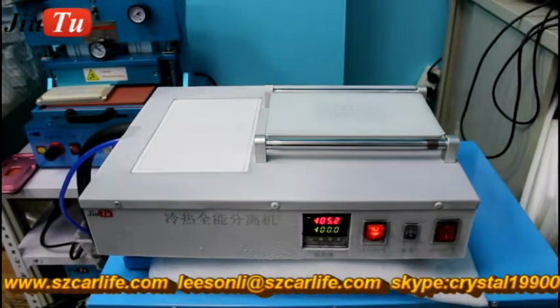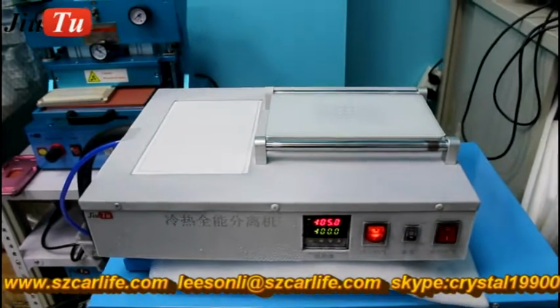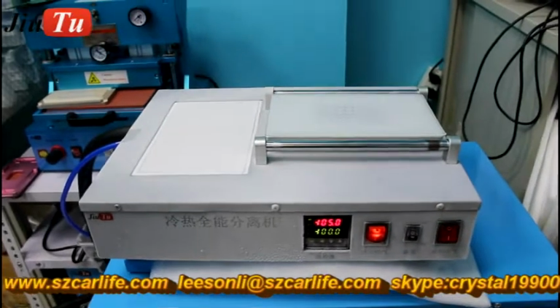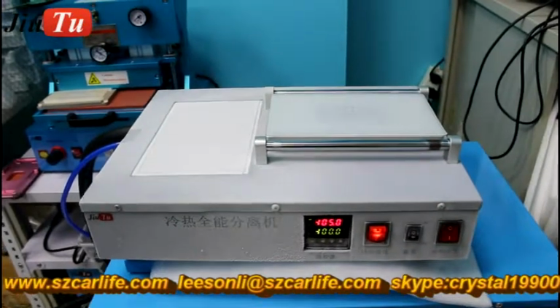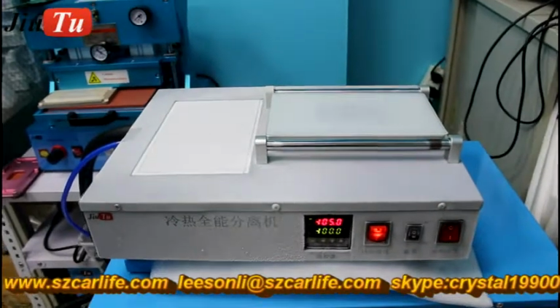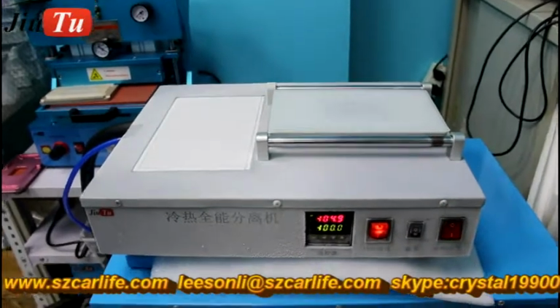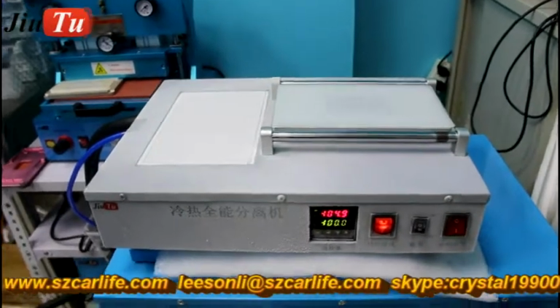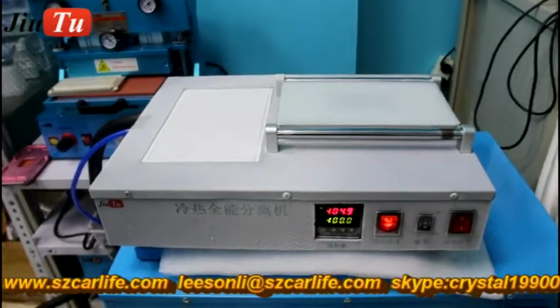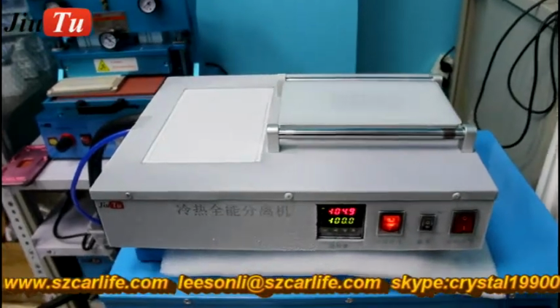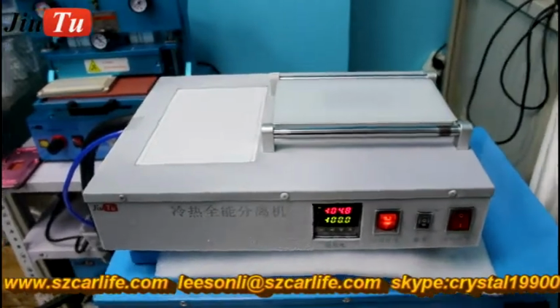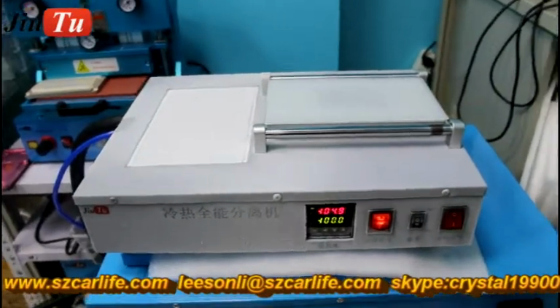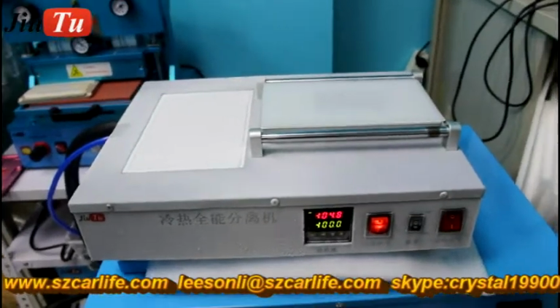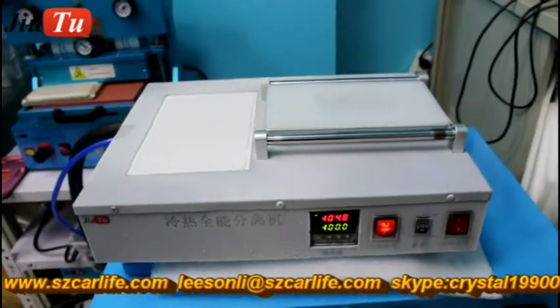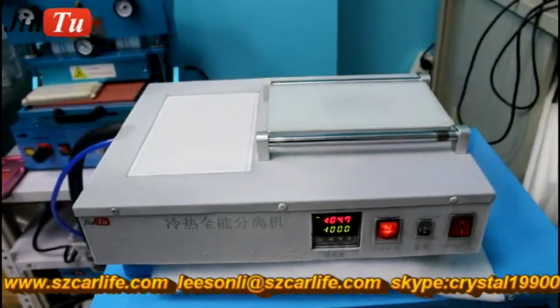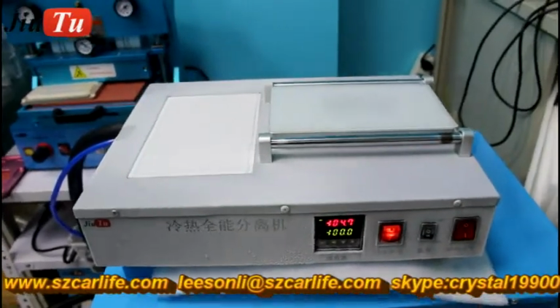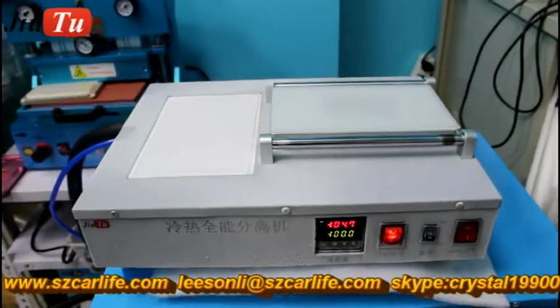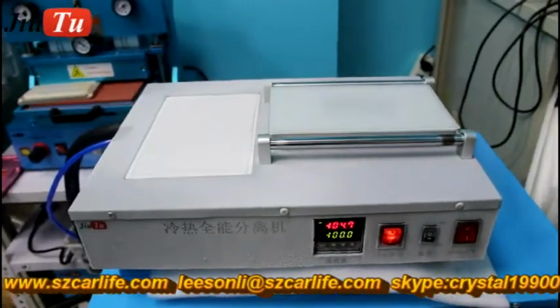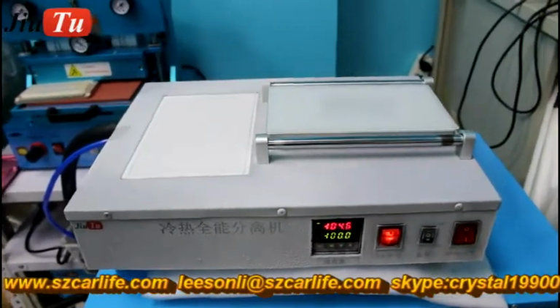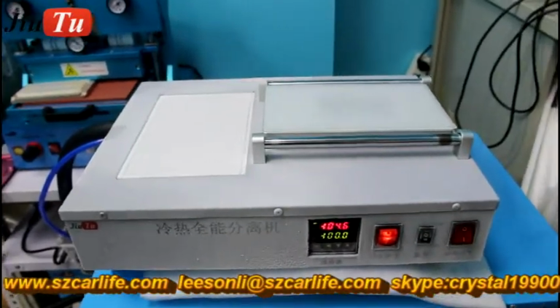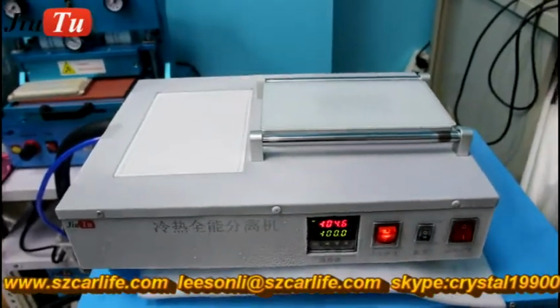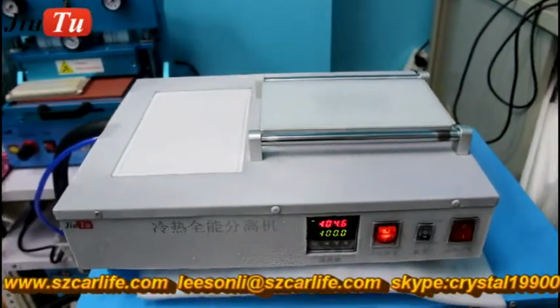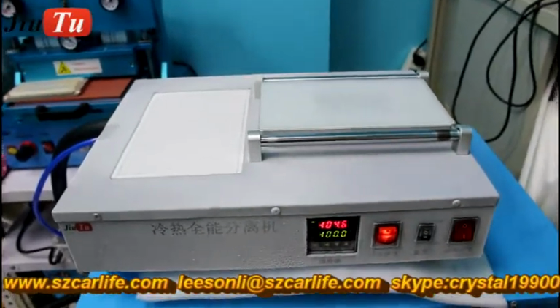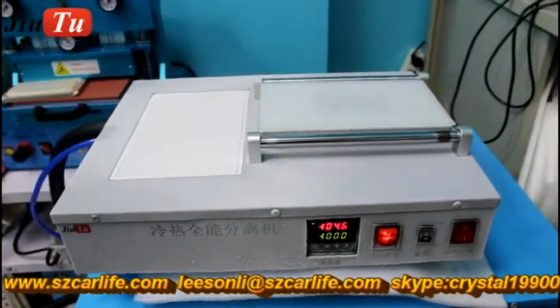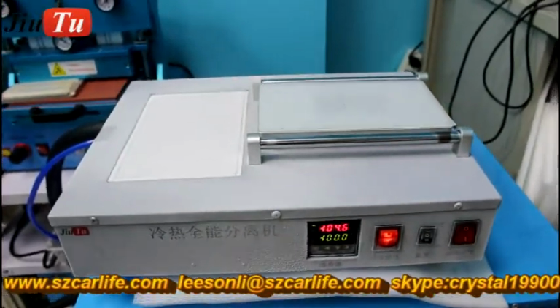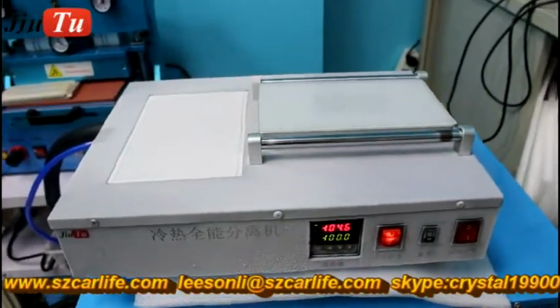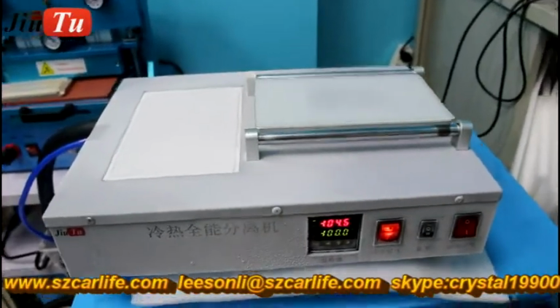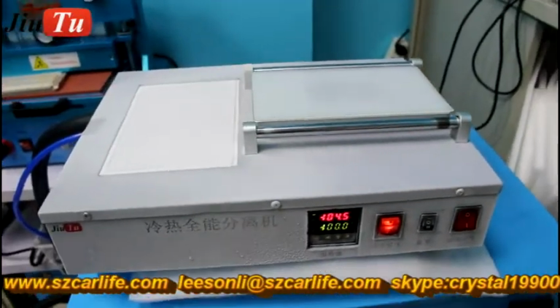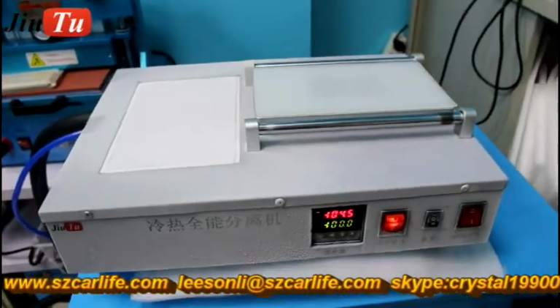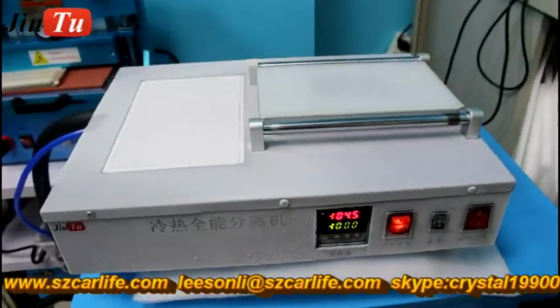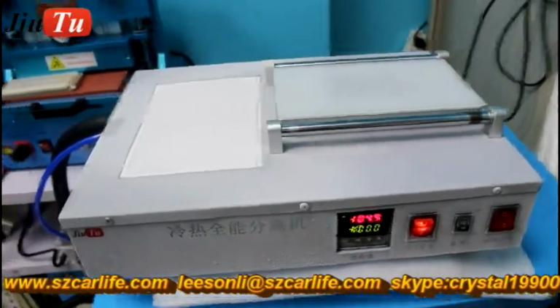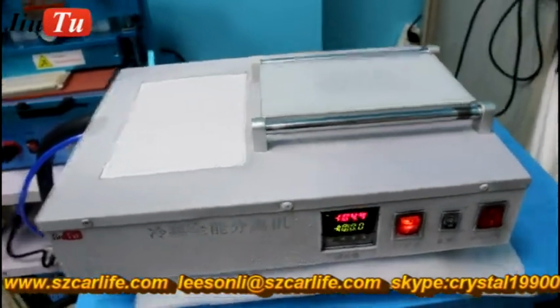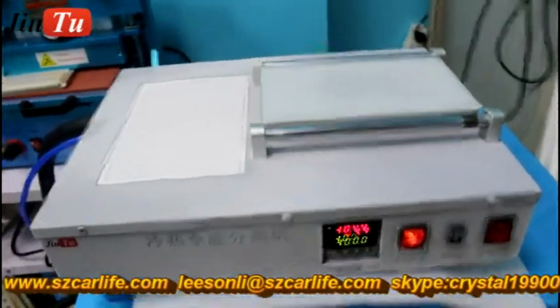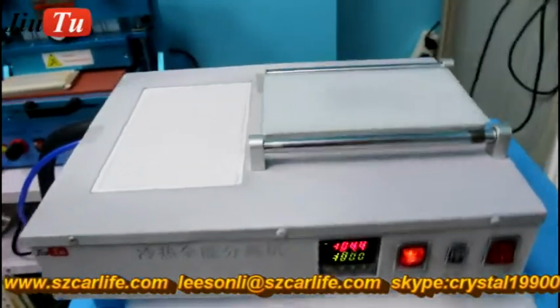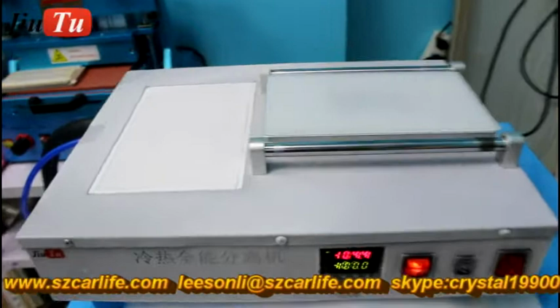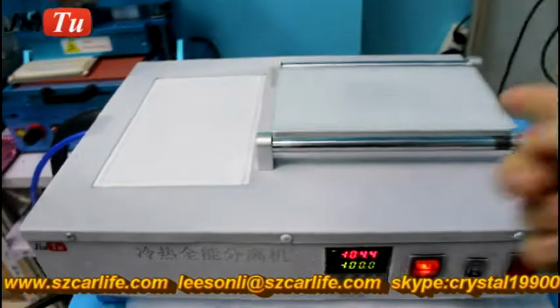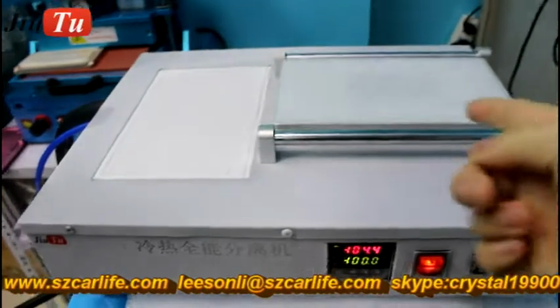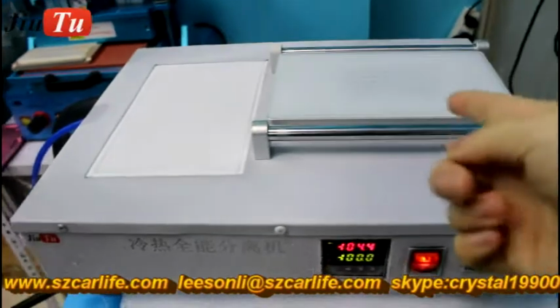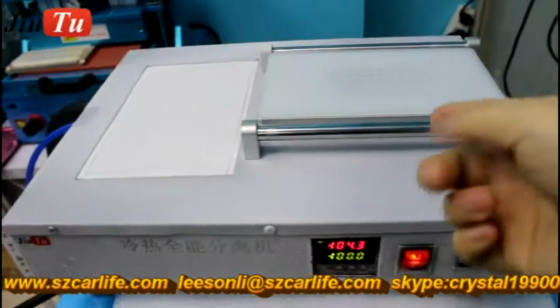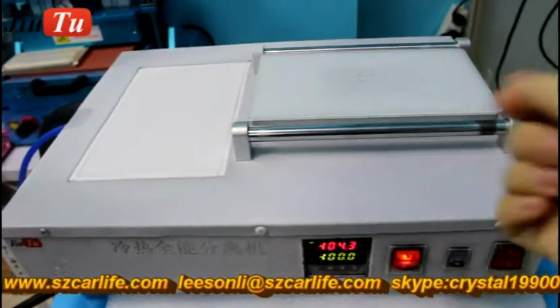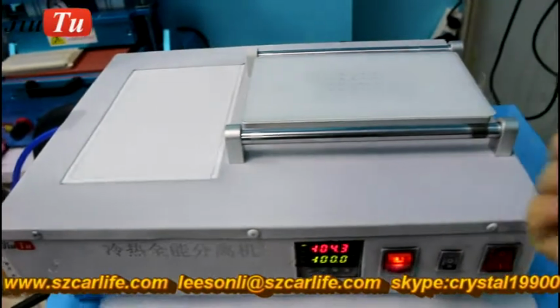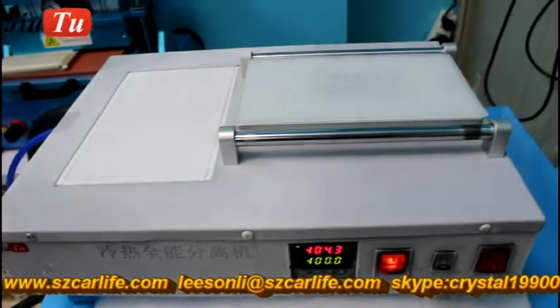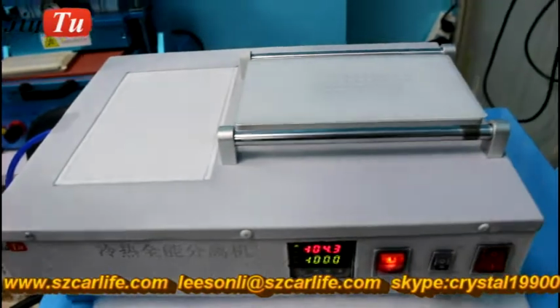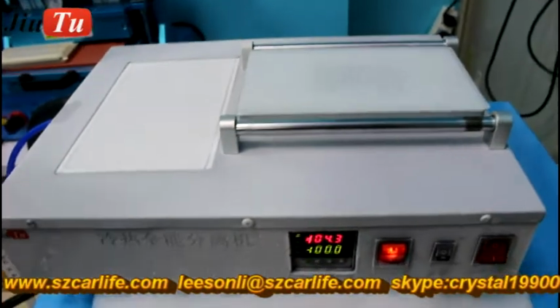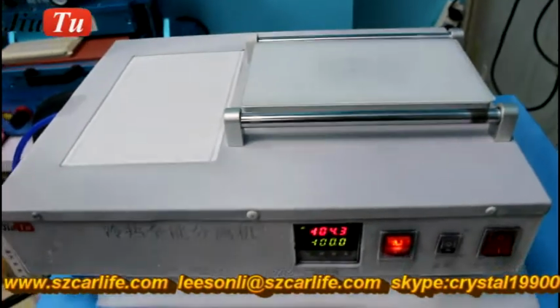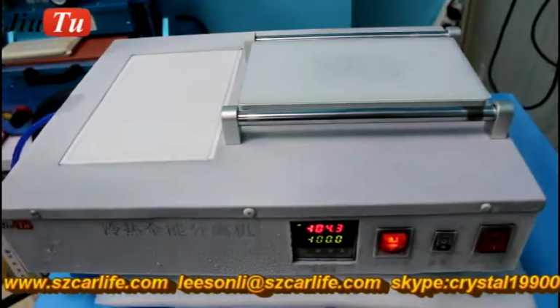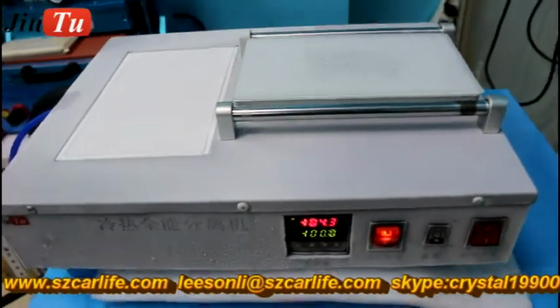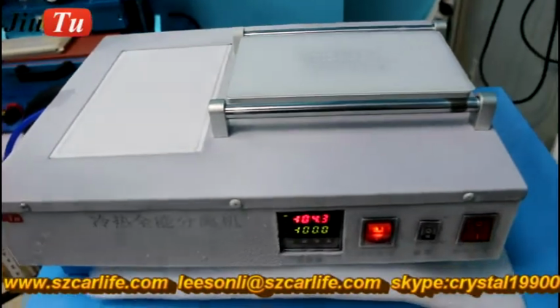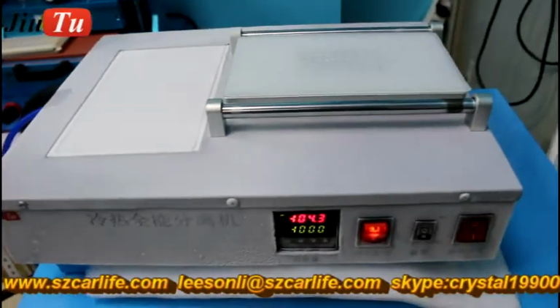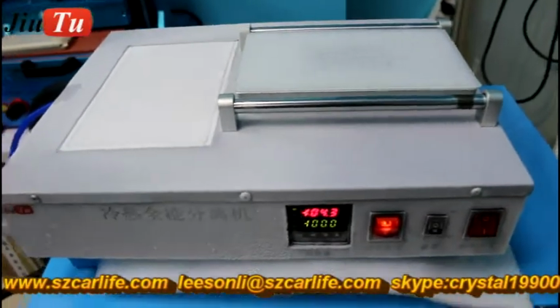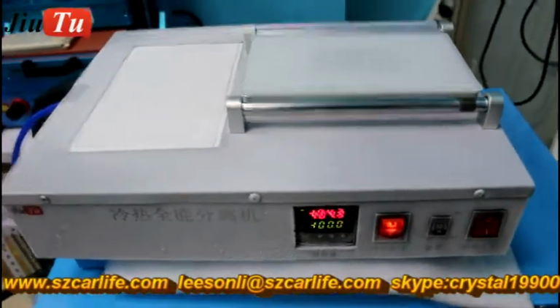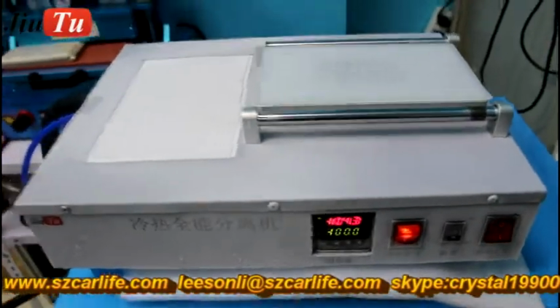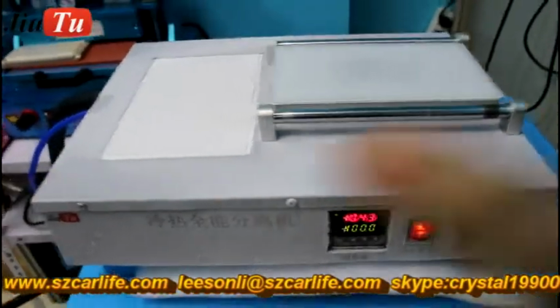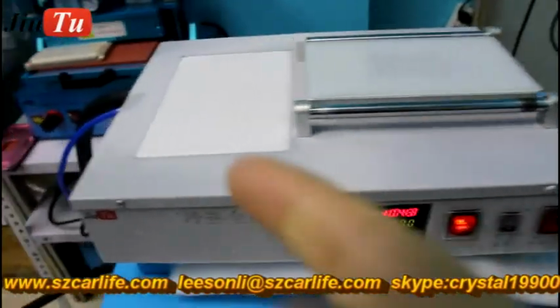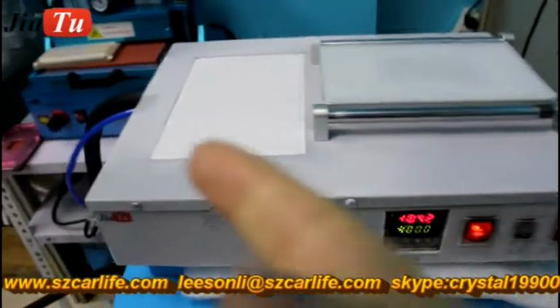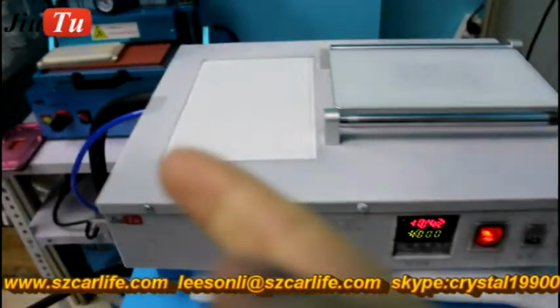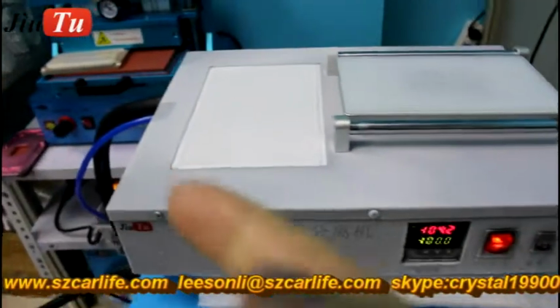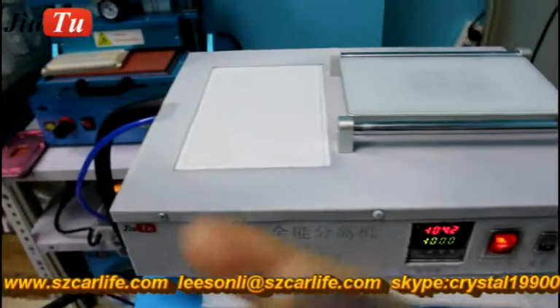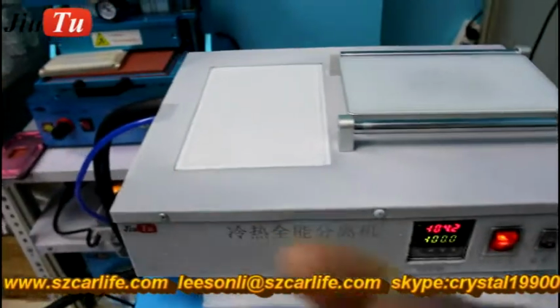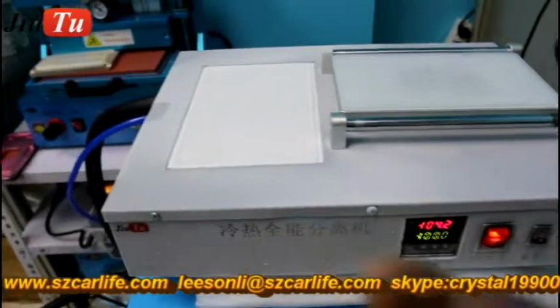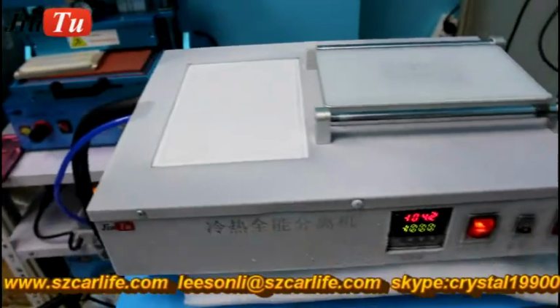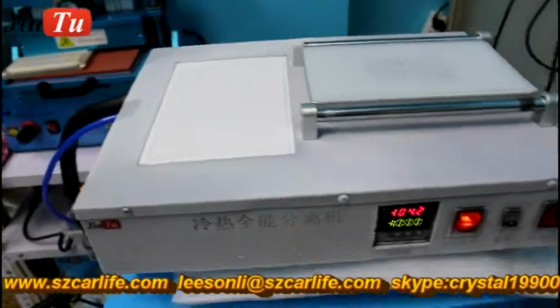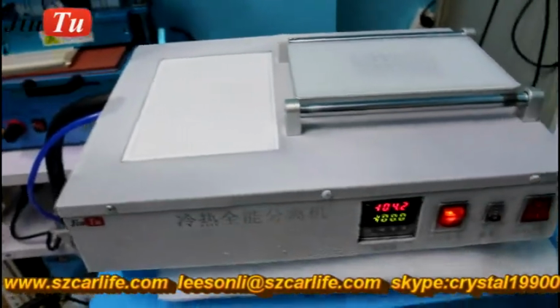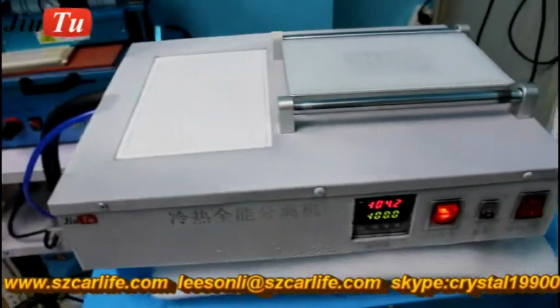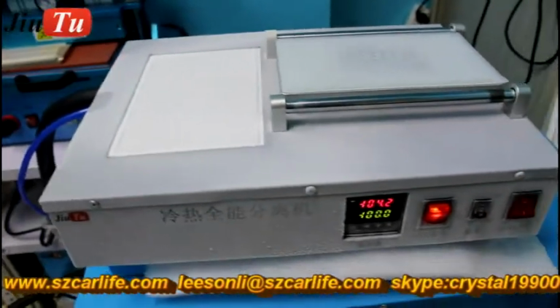This is the small LCD freezer machine. This part here is for the hot plate, and this part is for the cooling plate.